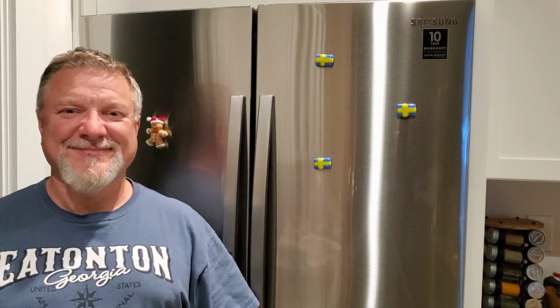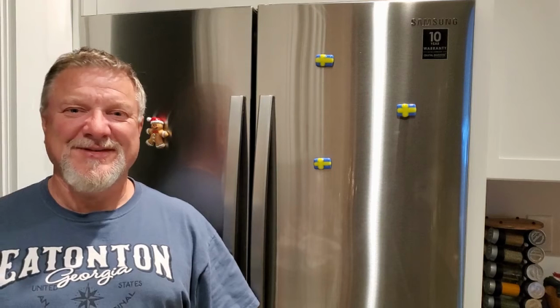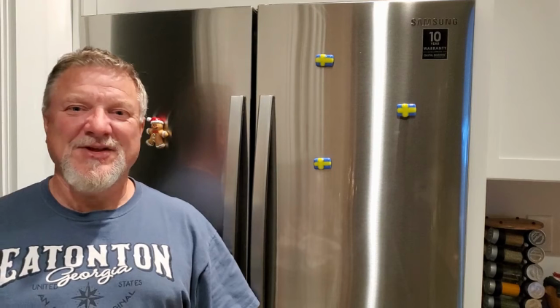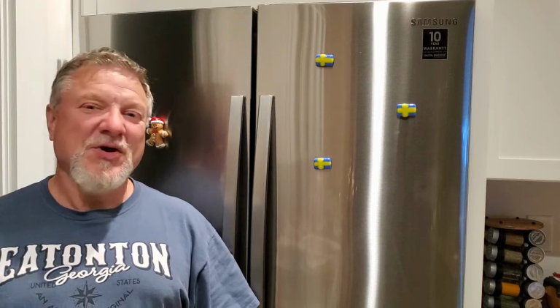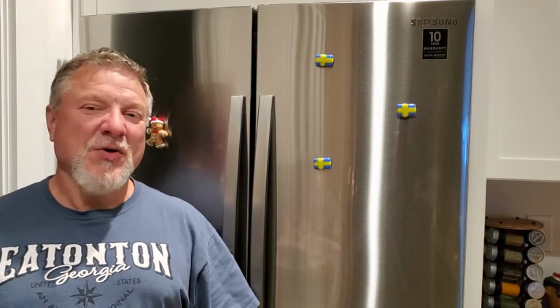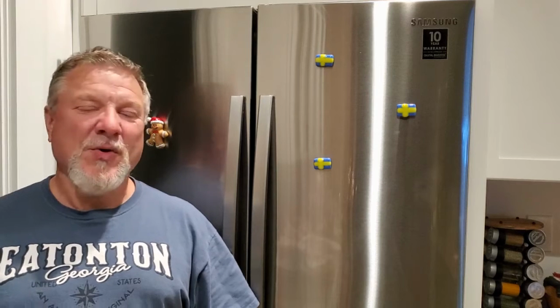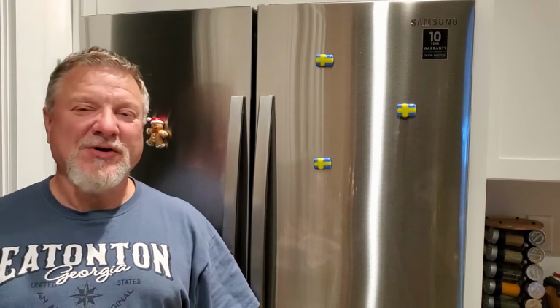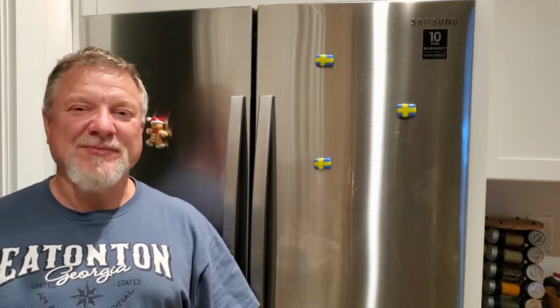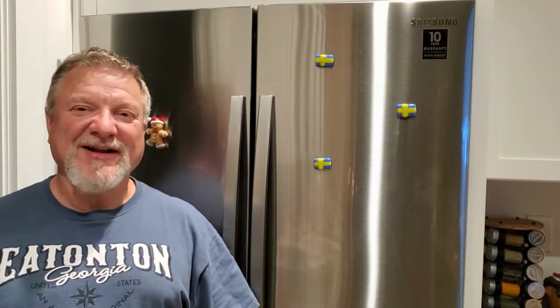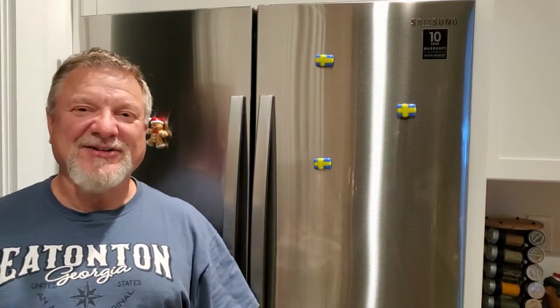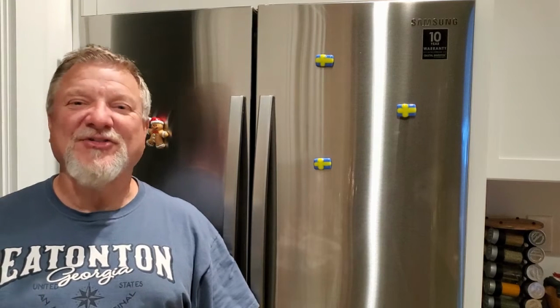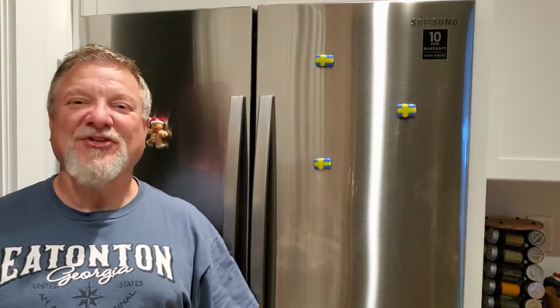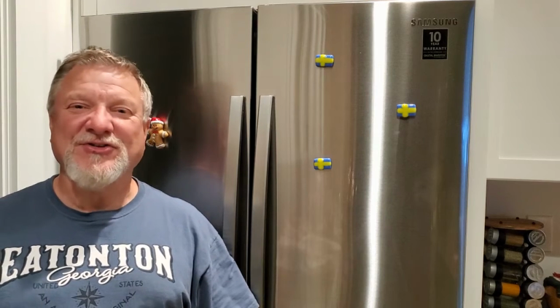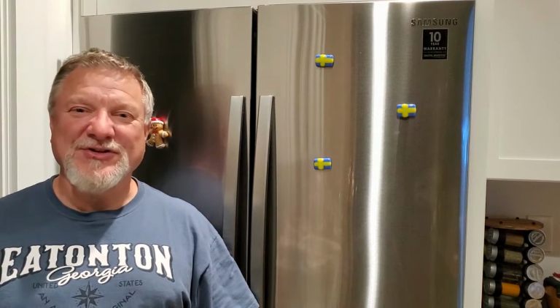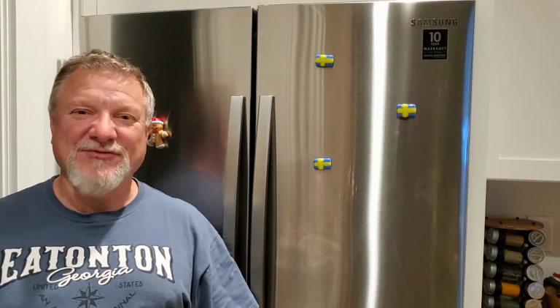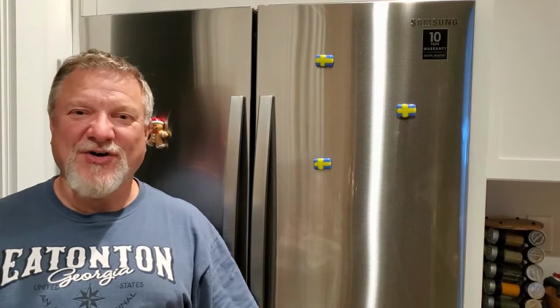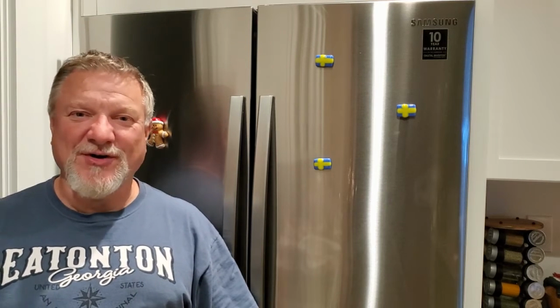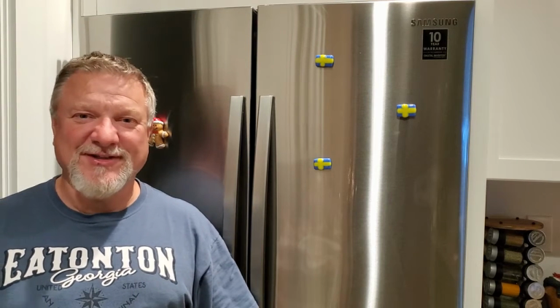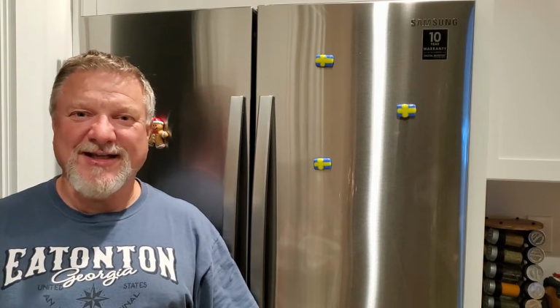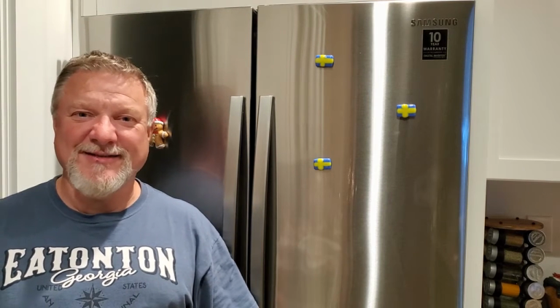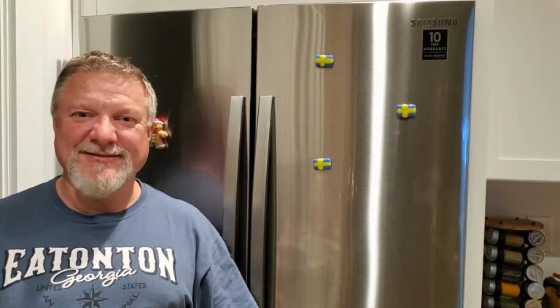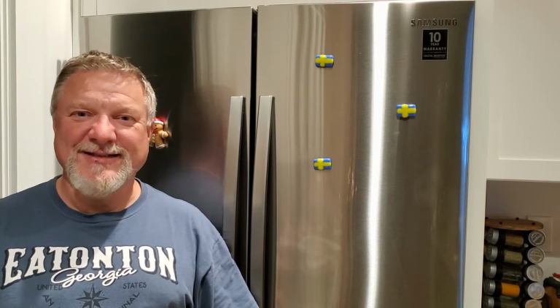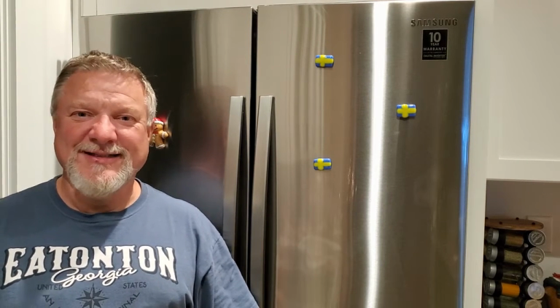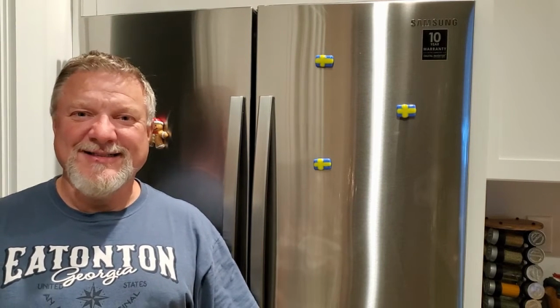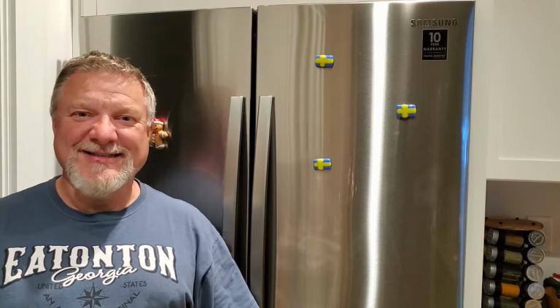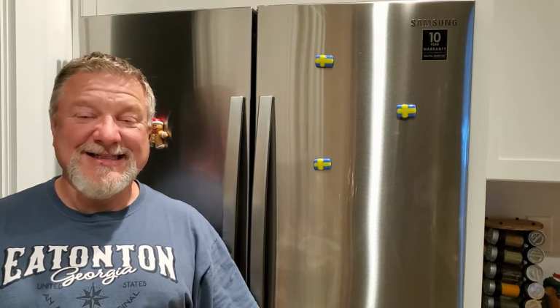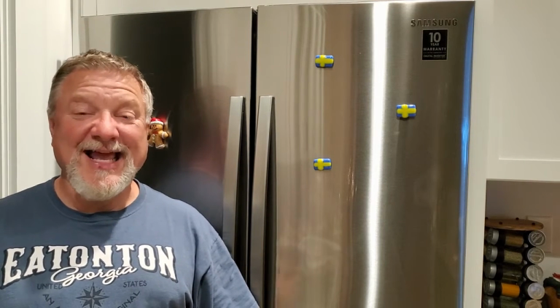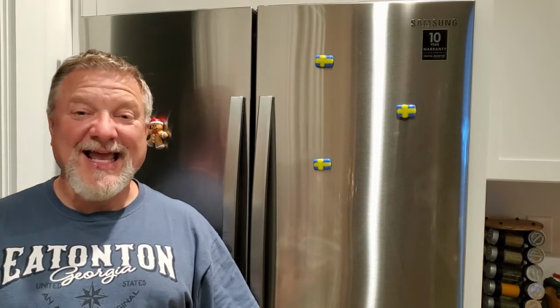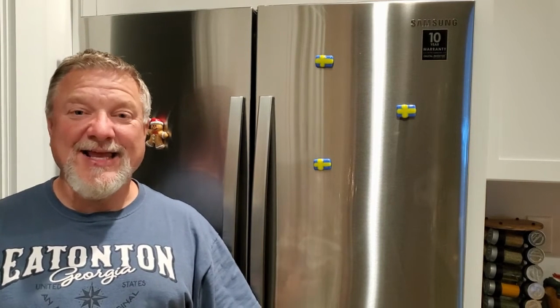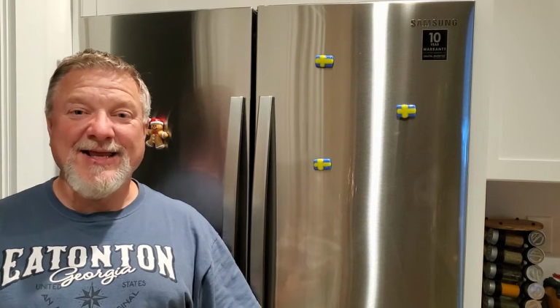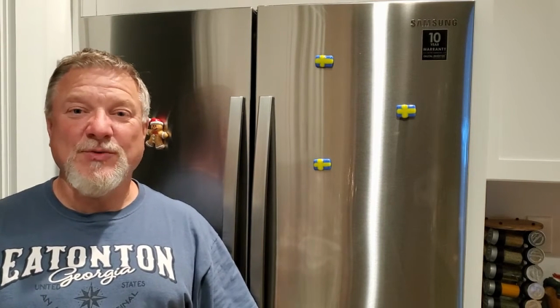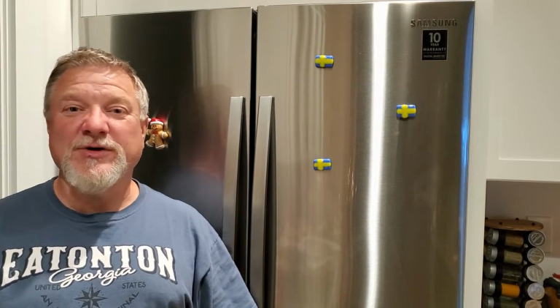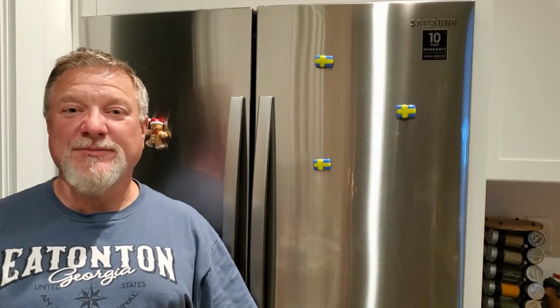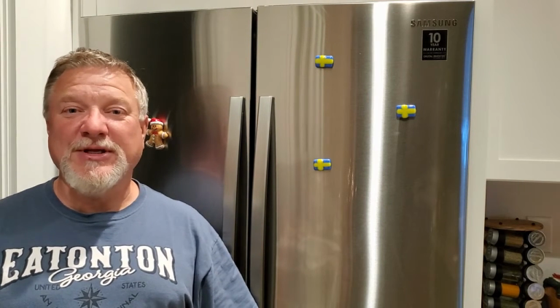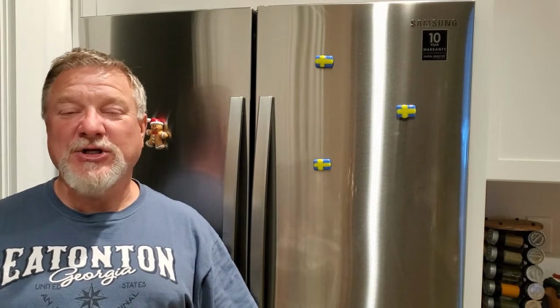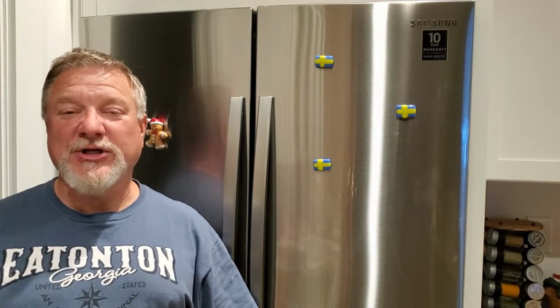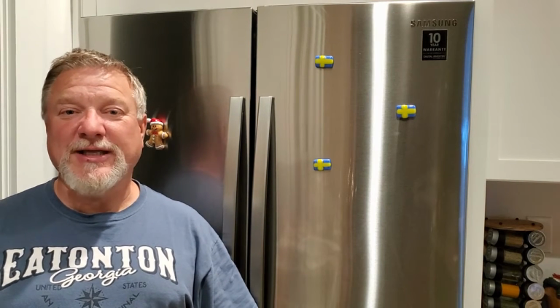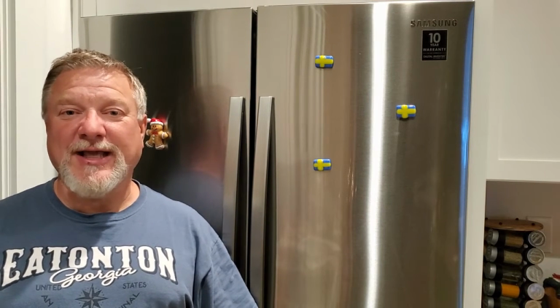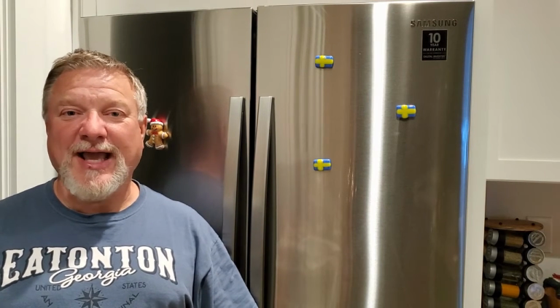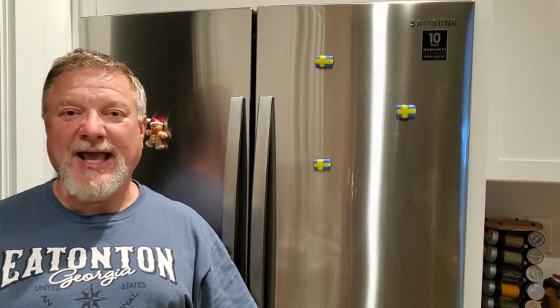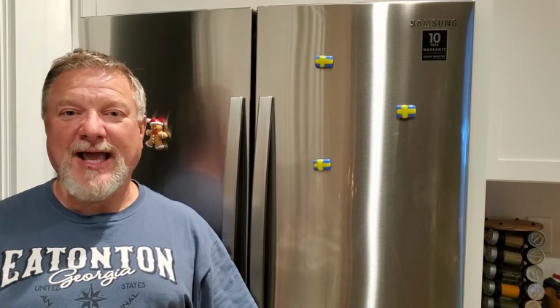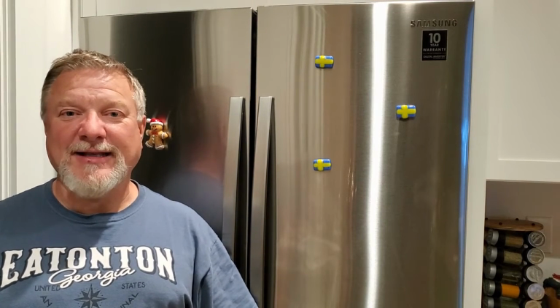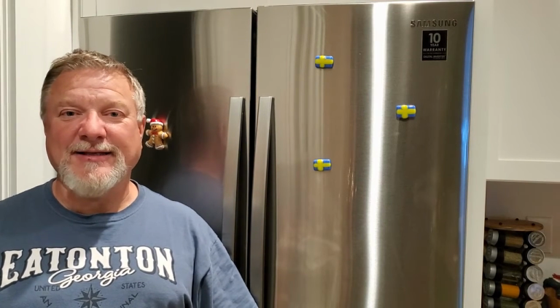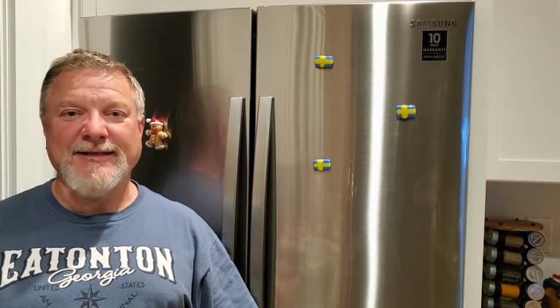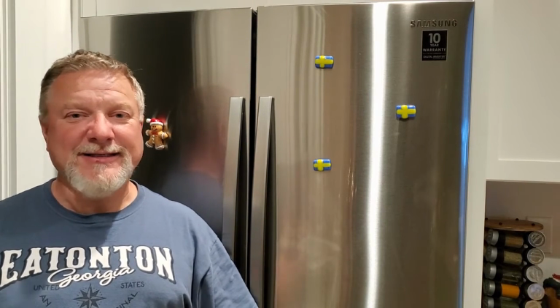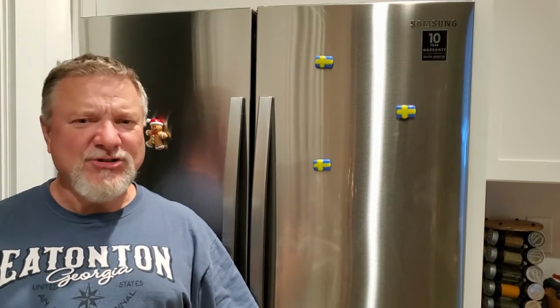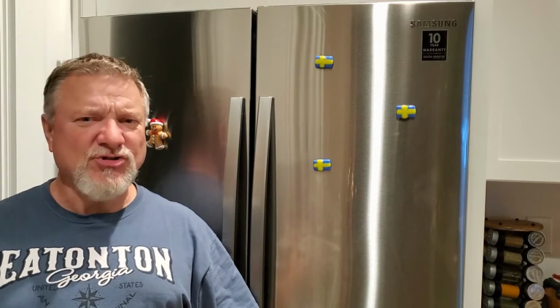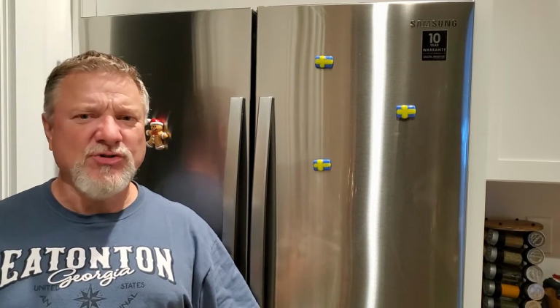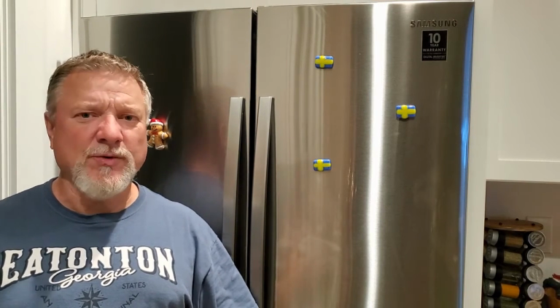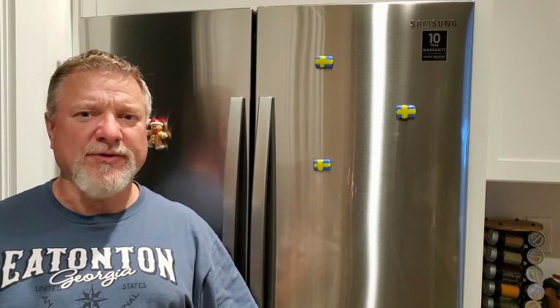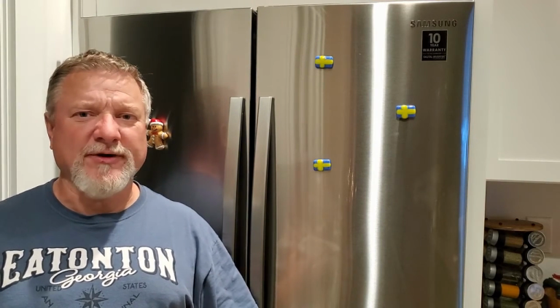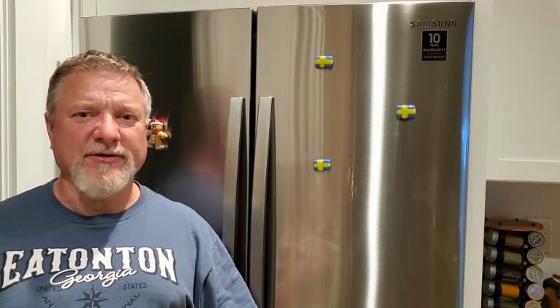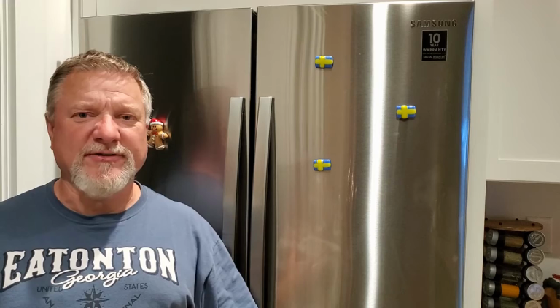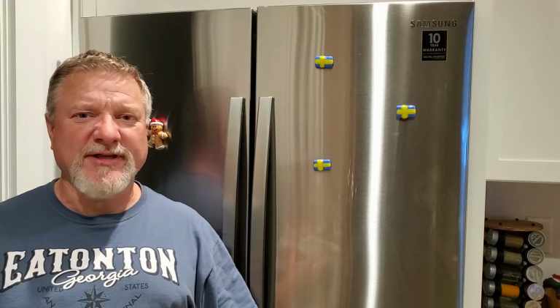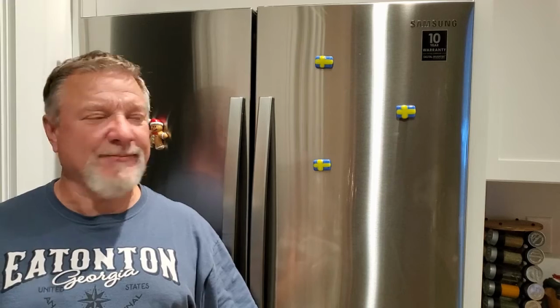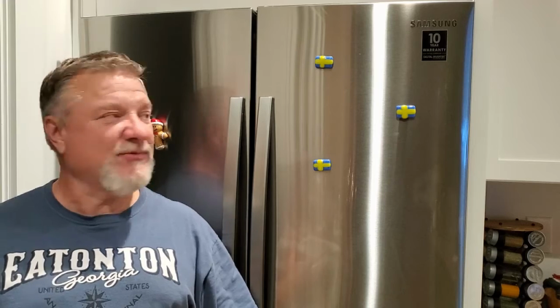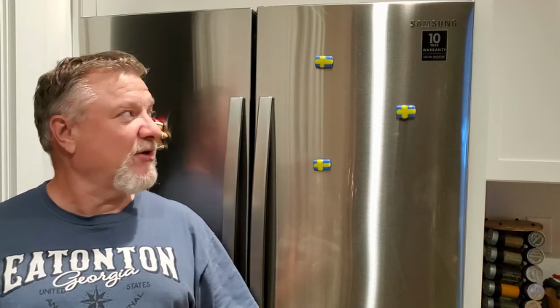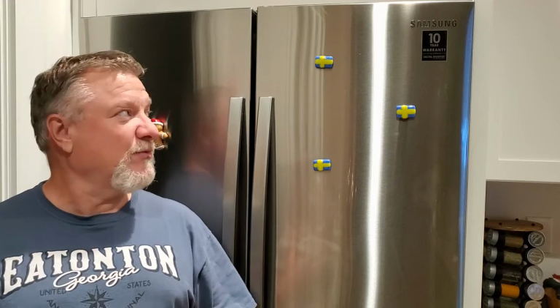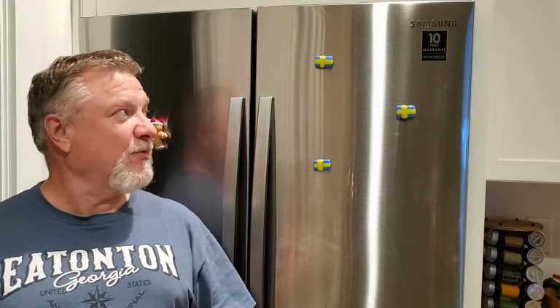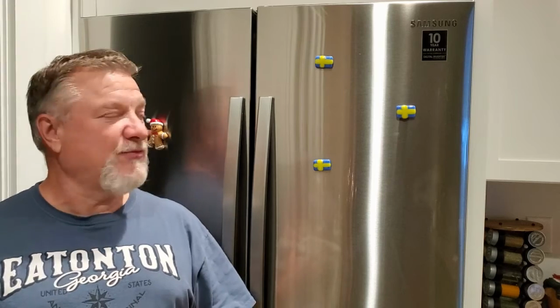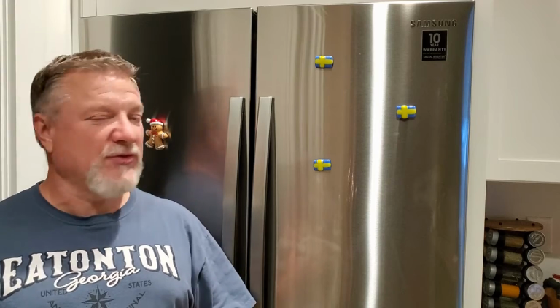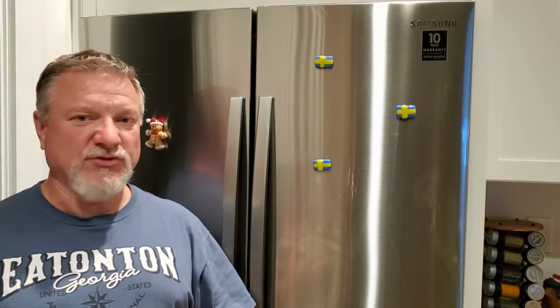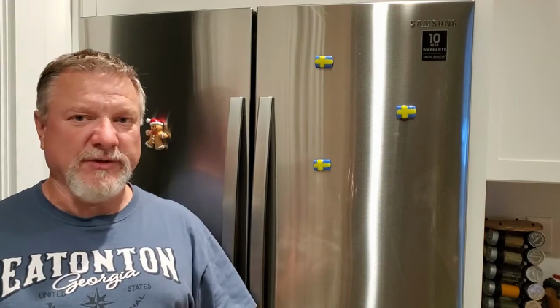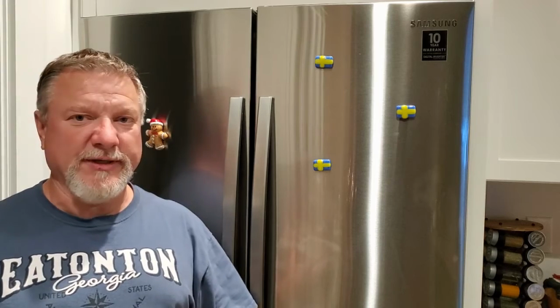Welcome back to Thistle Hill Farmstead. Today we're going to be looking at an issue with our Samsung refrigerator.